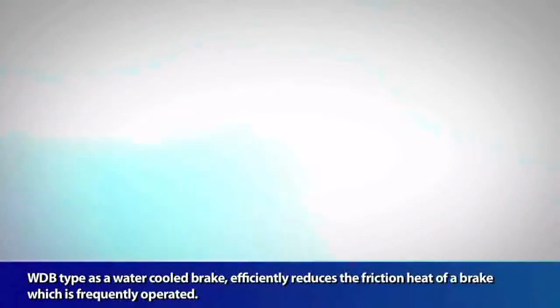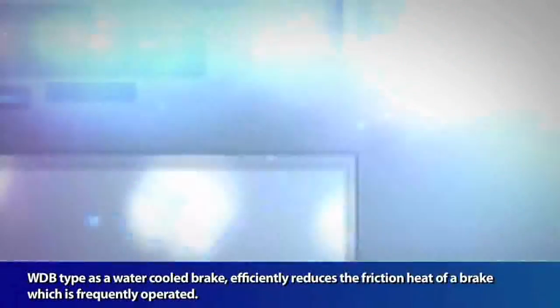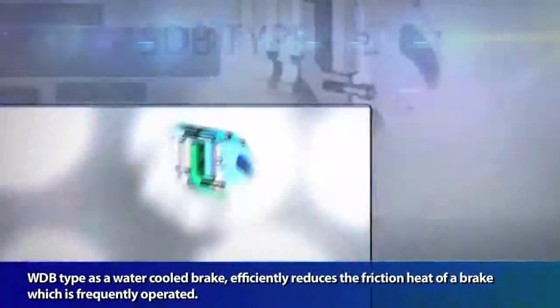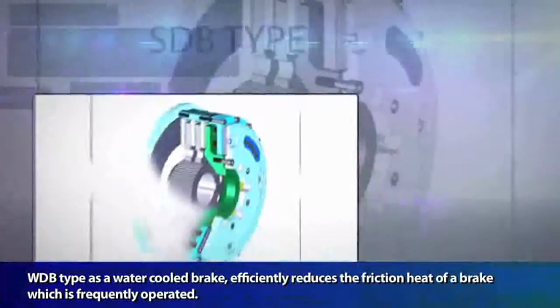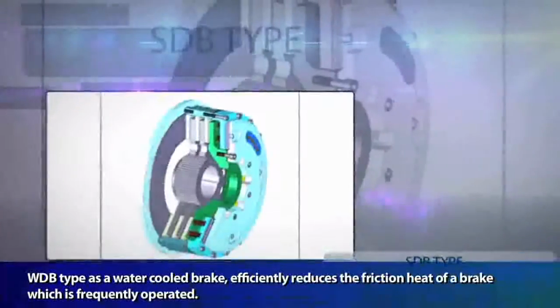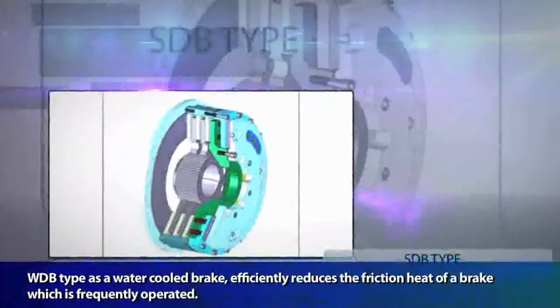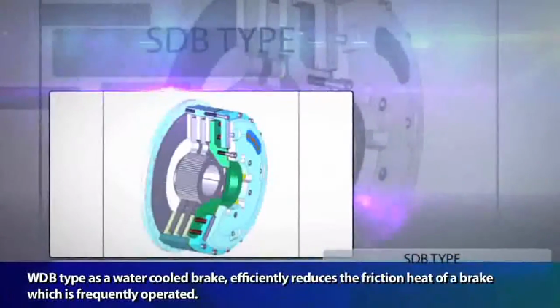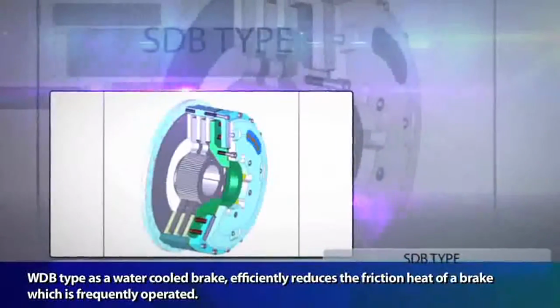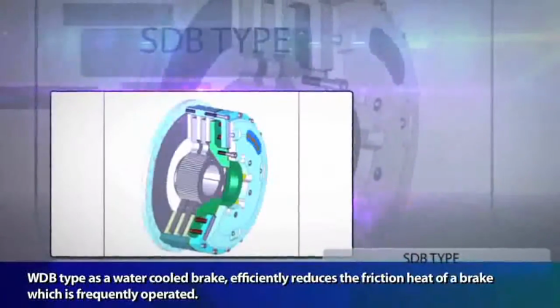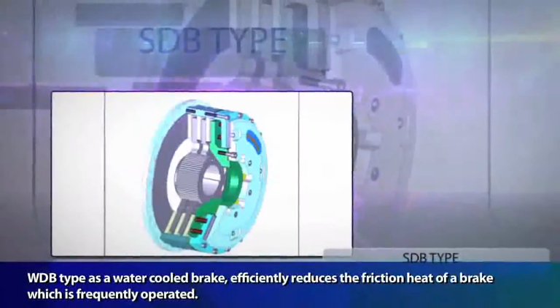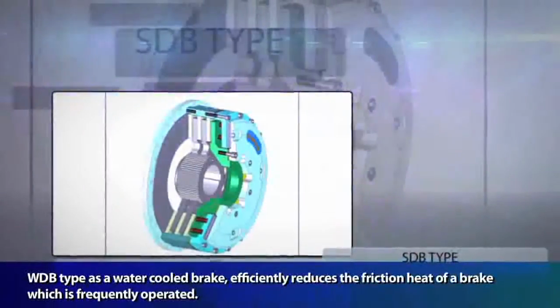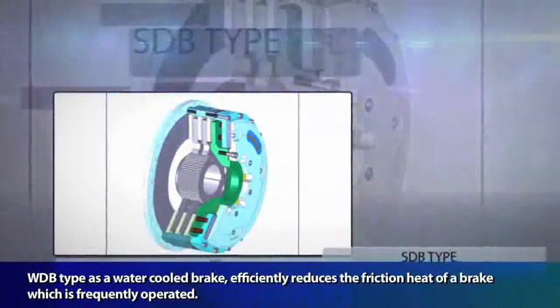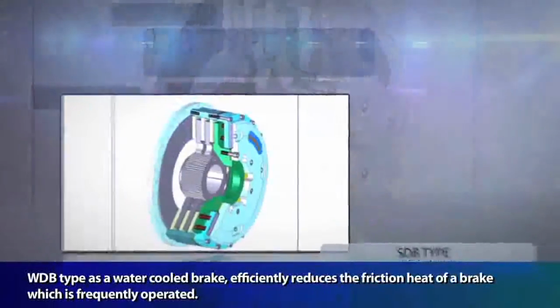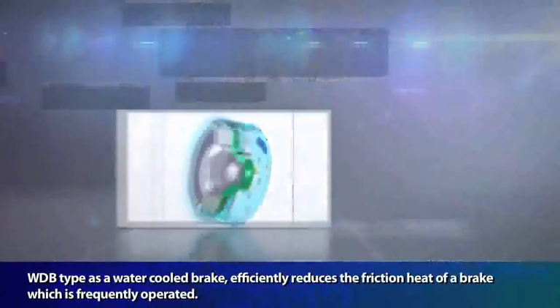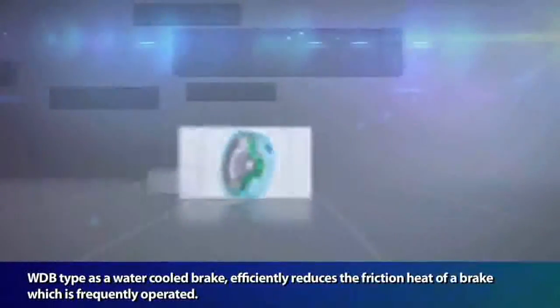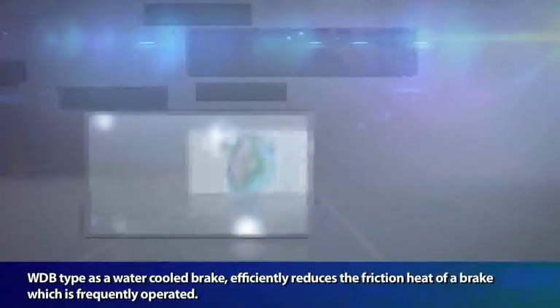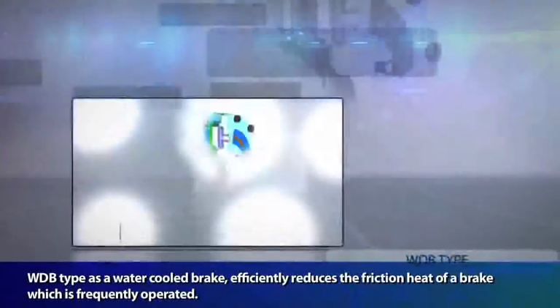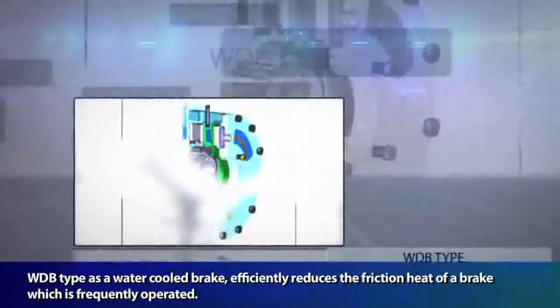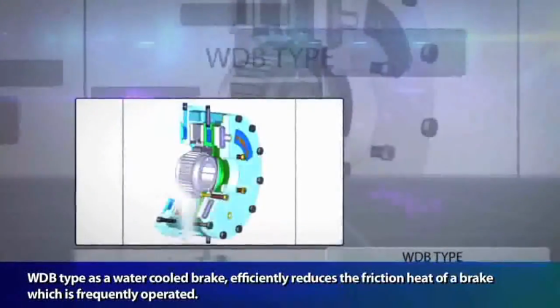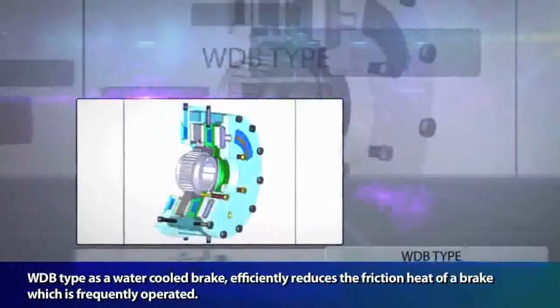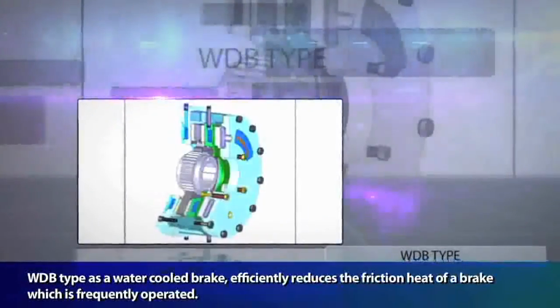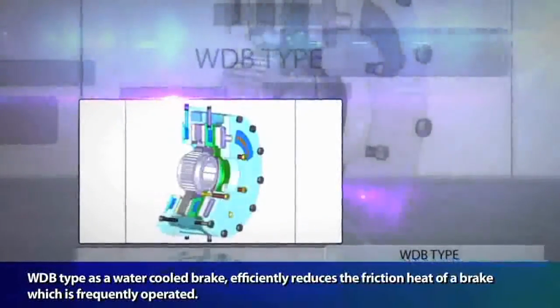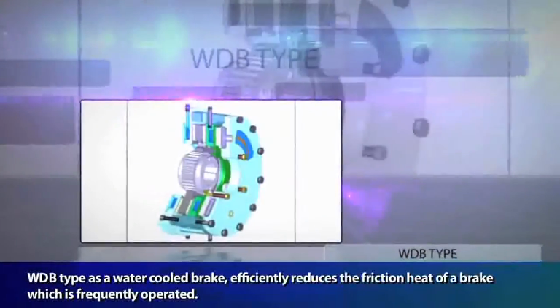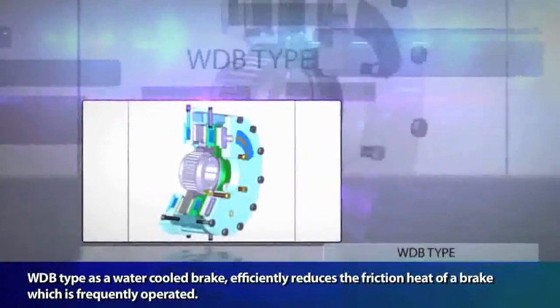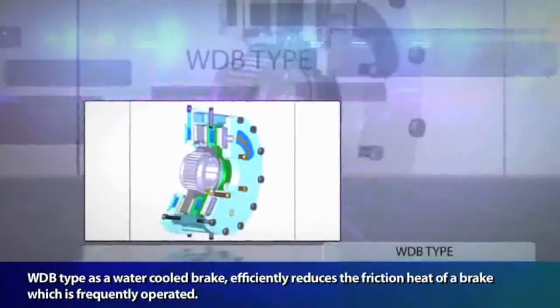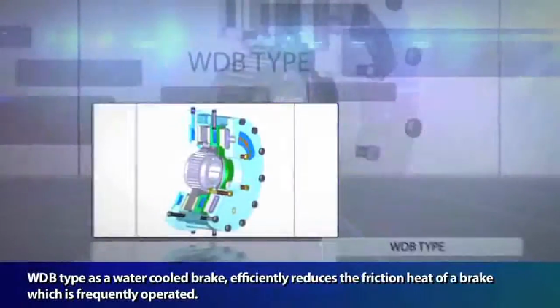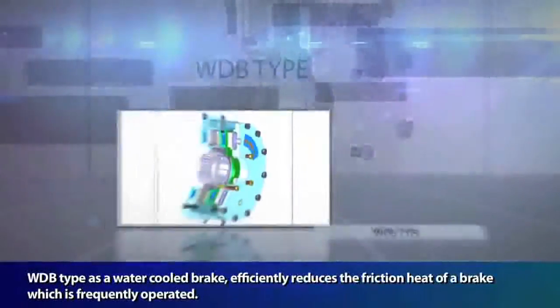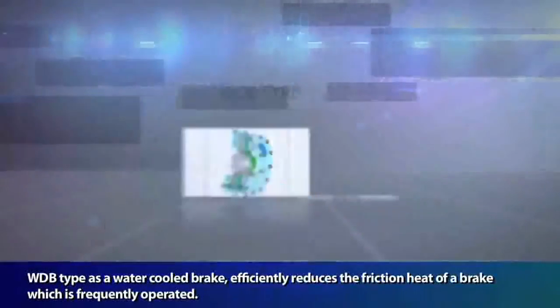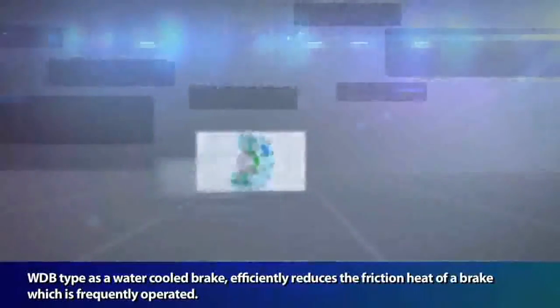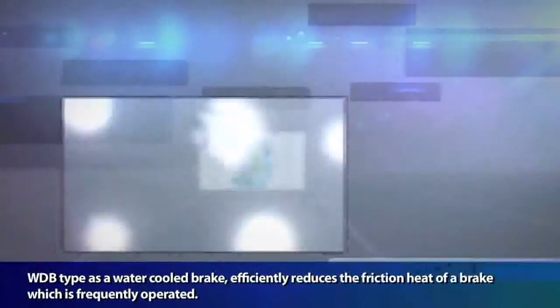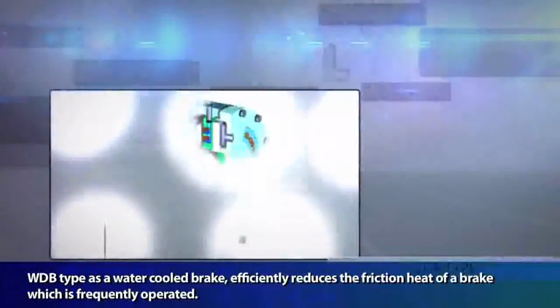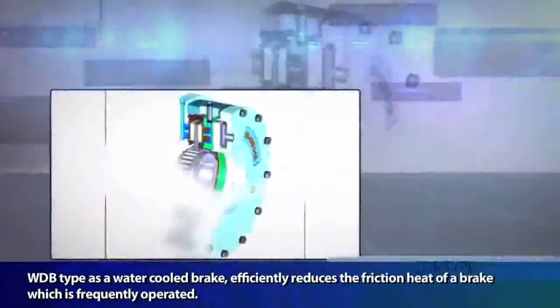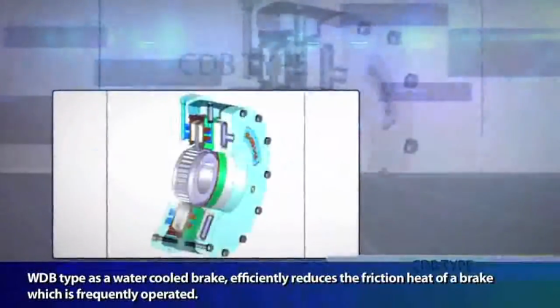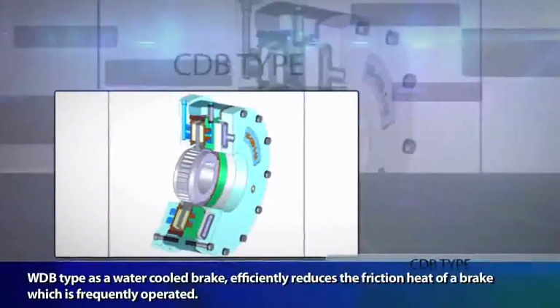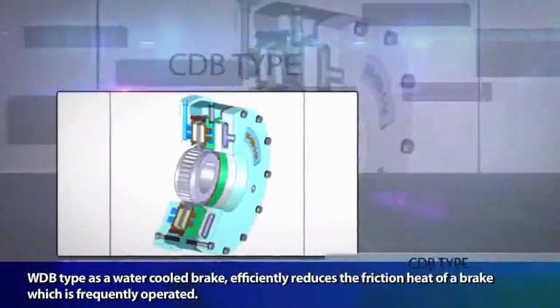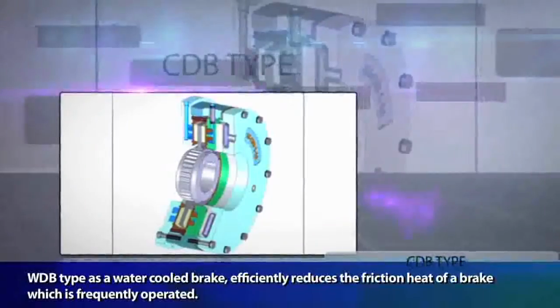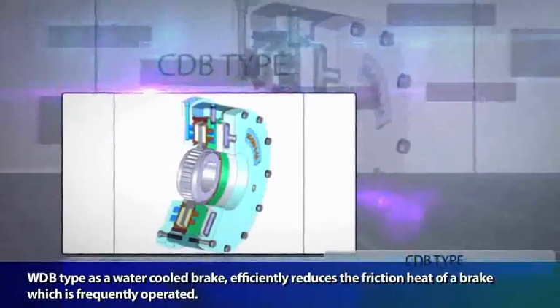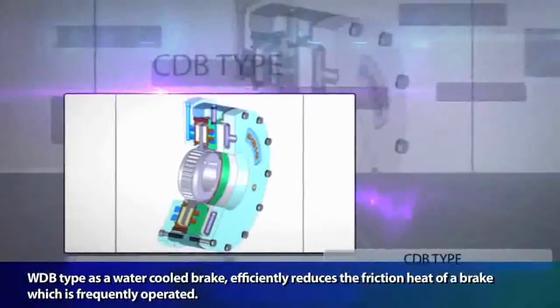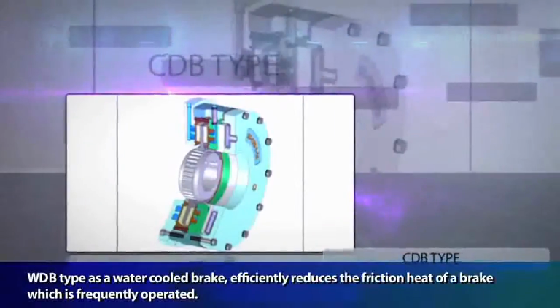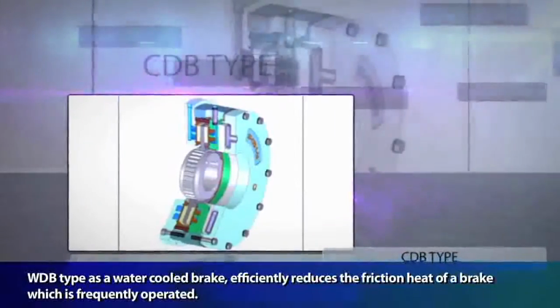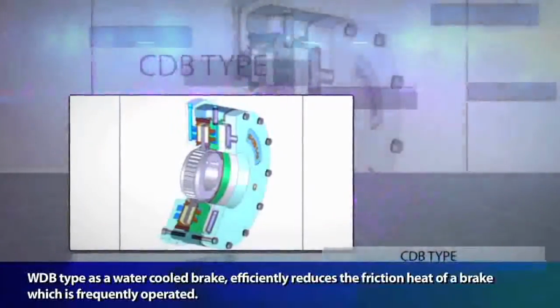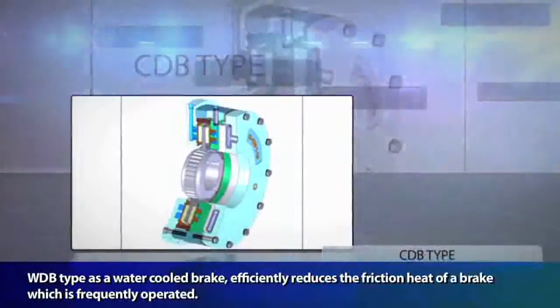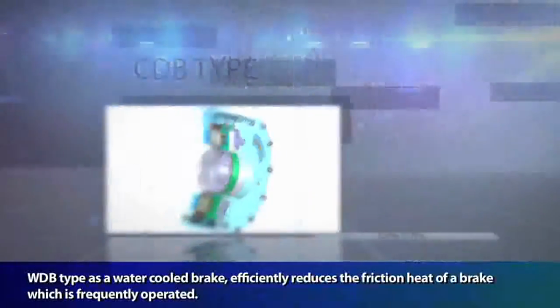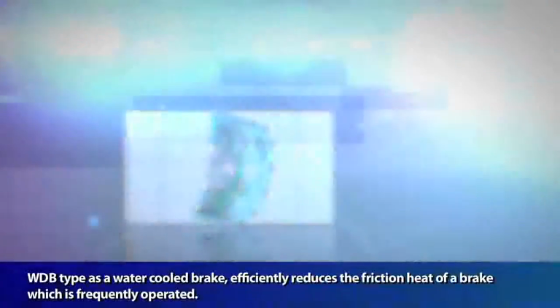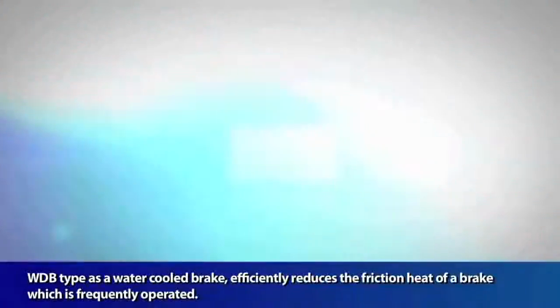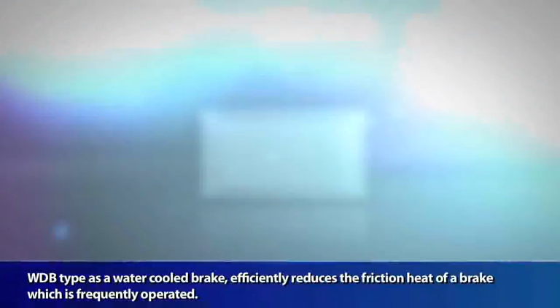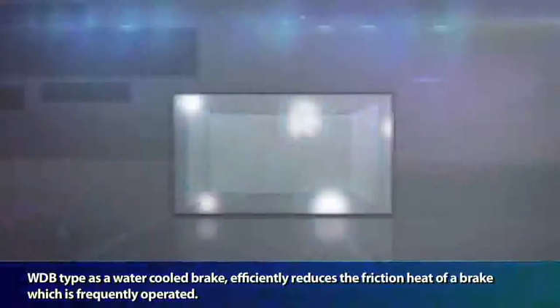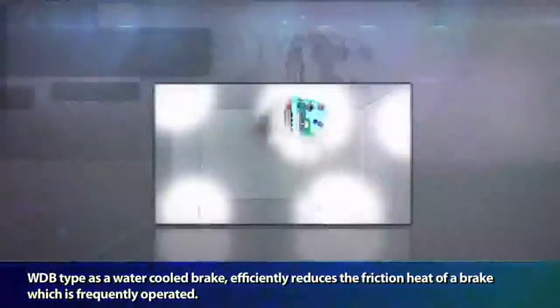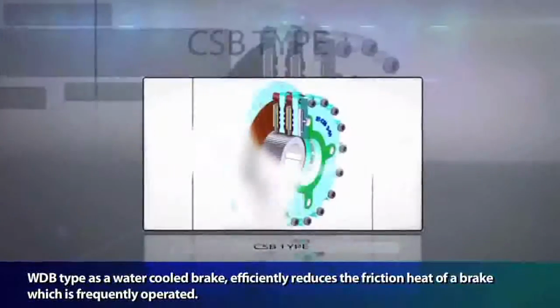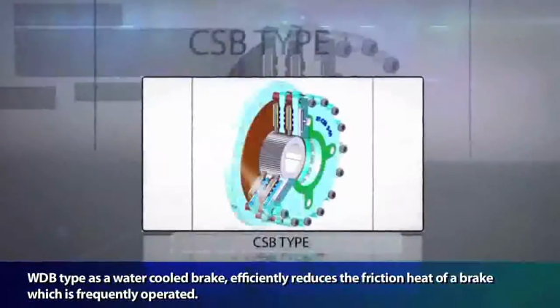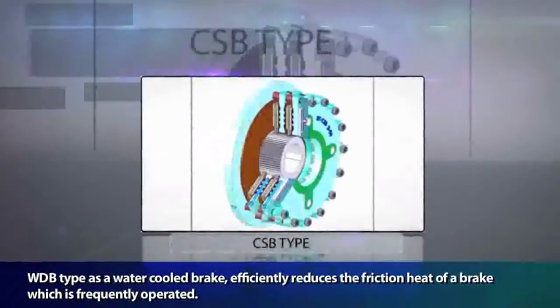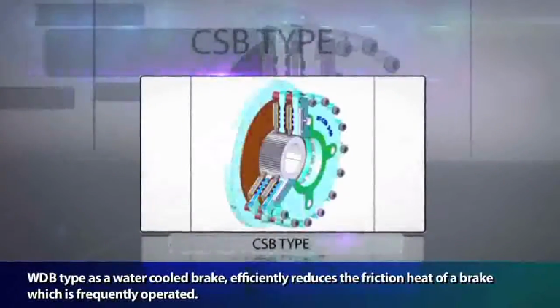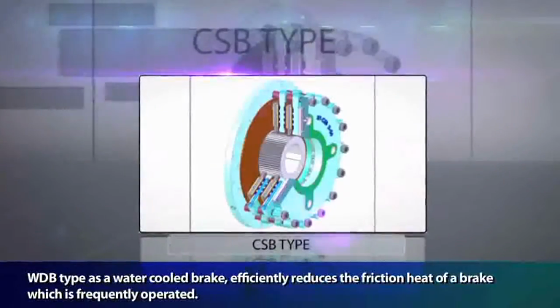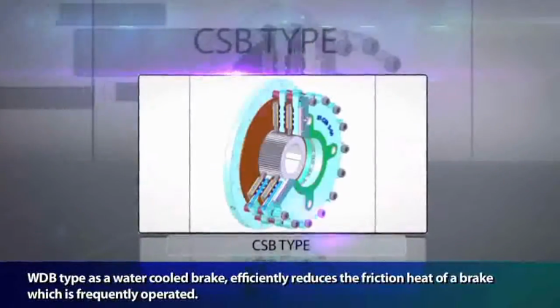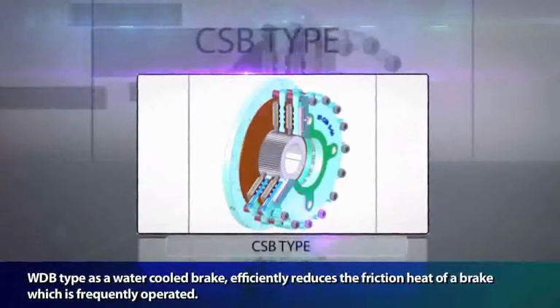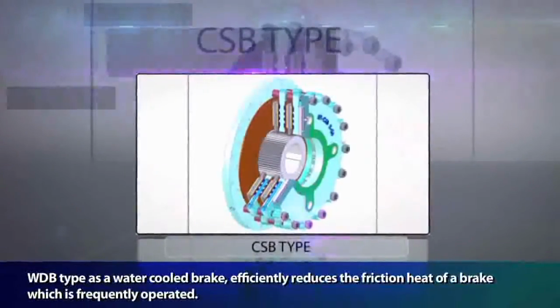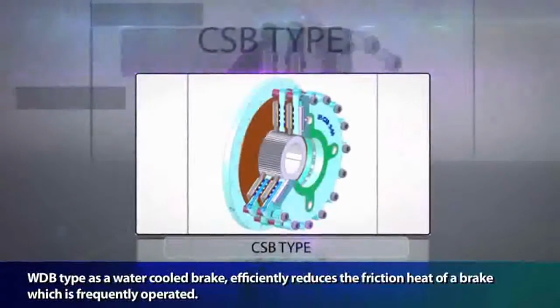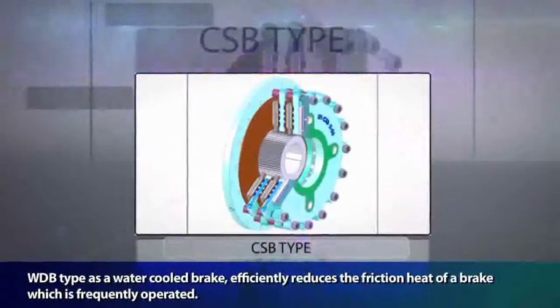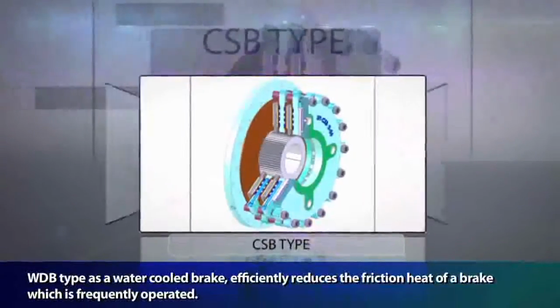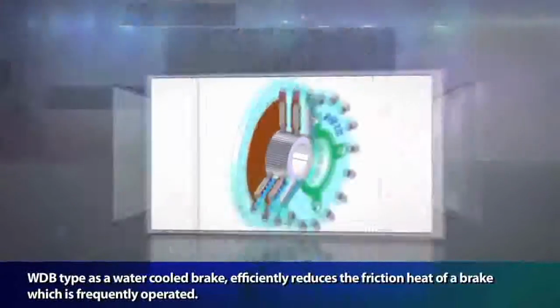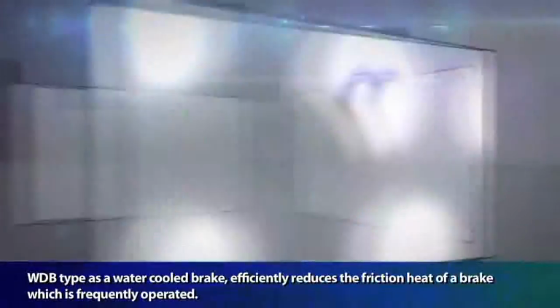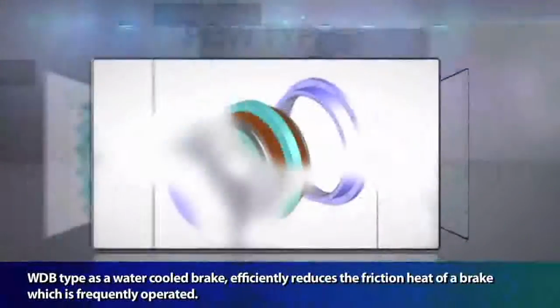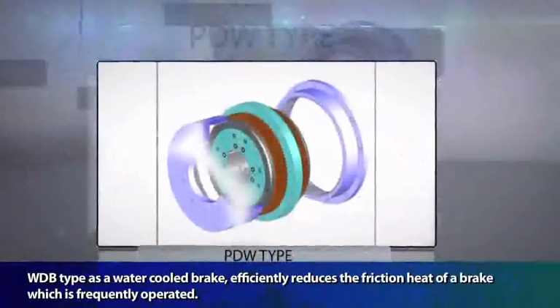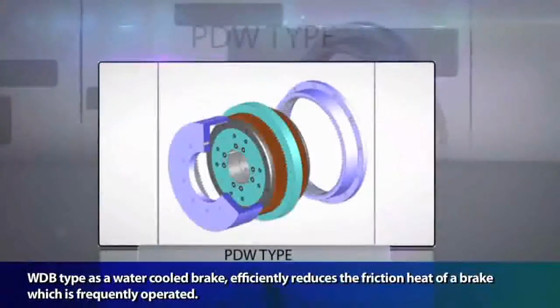The WDB type, as a water-cooled brake, efficiently reduces the friction heat of a brake which is frequently operated.